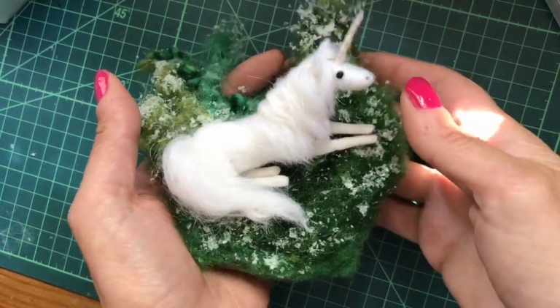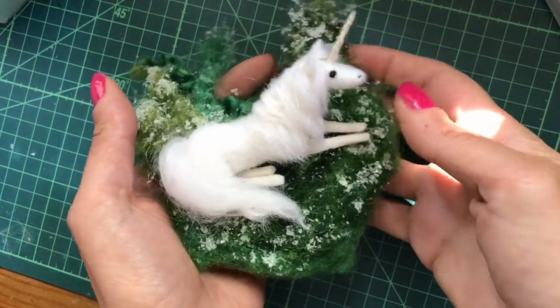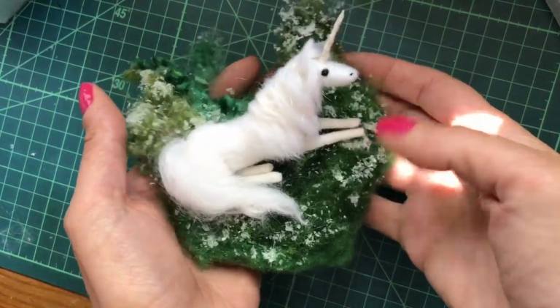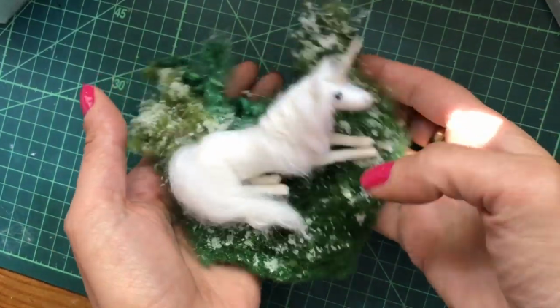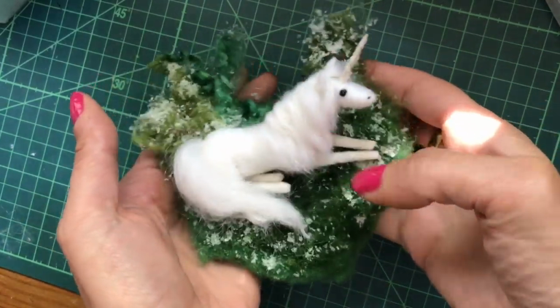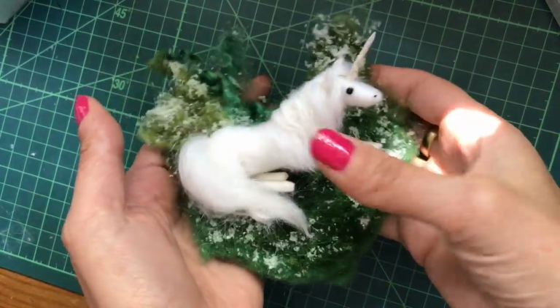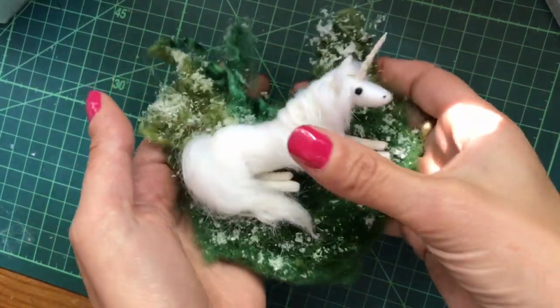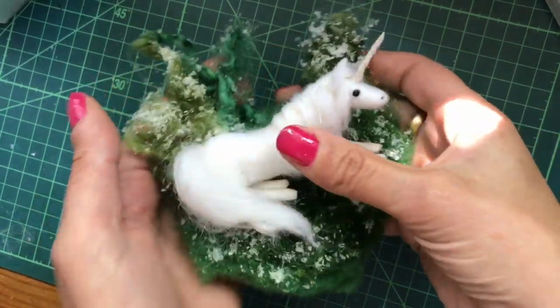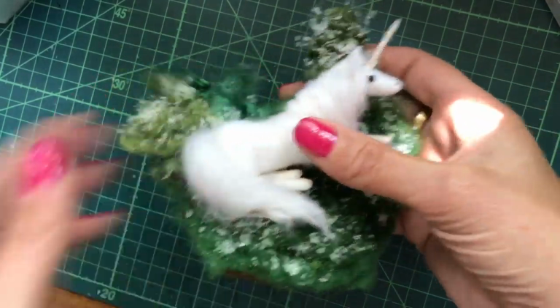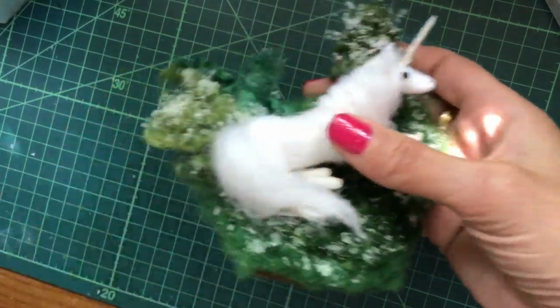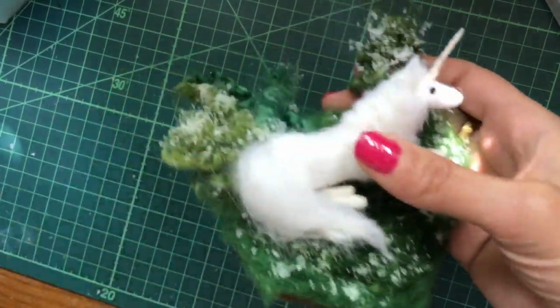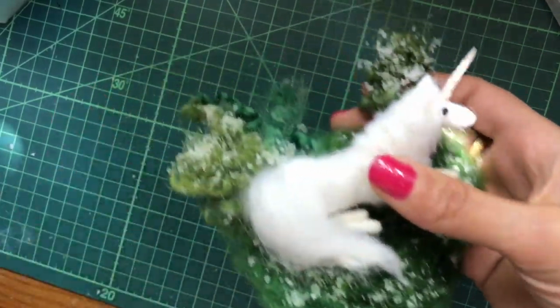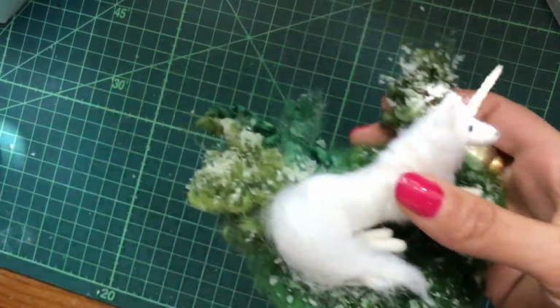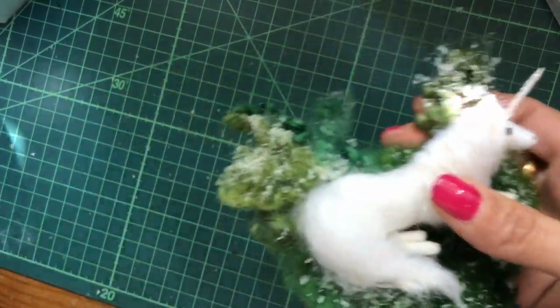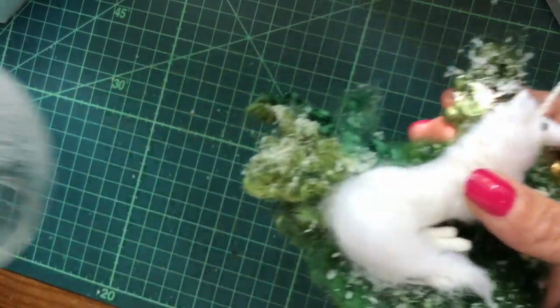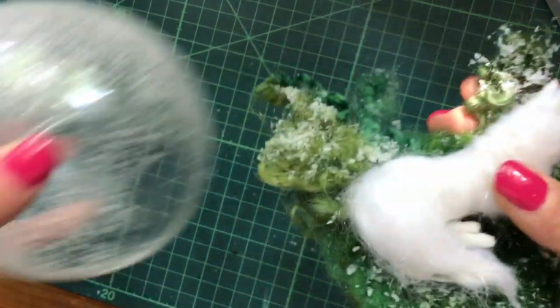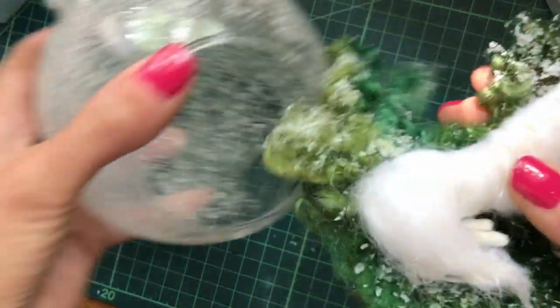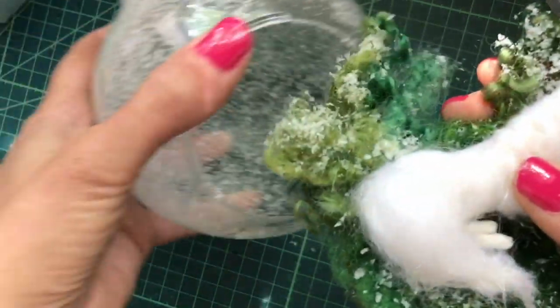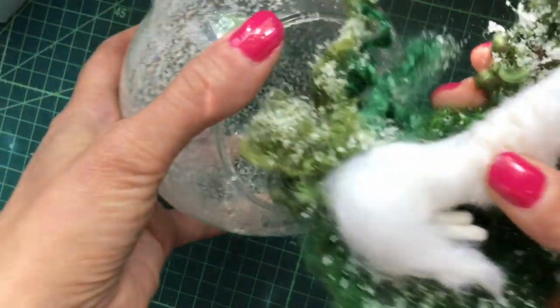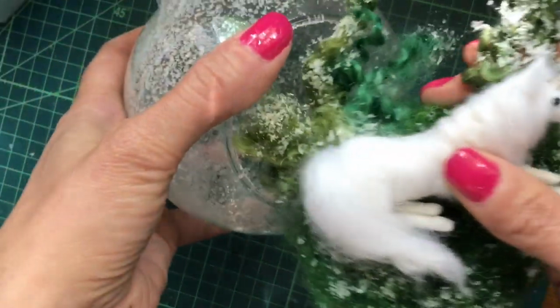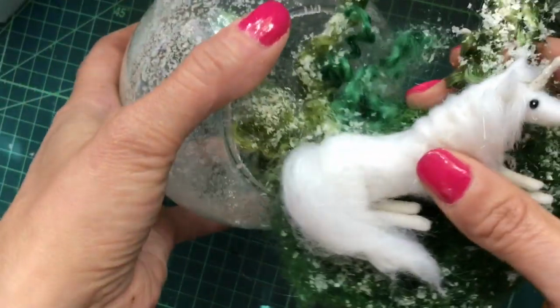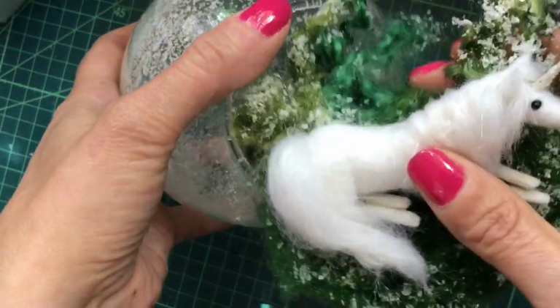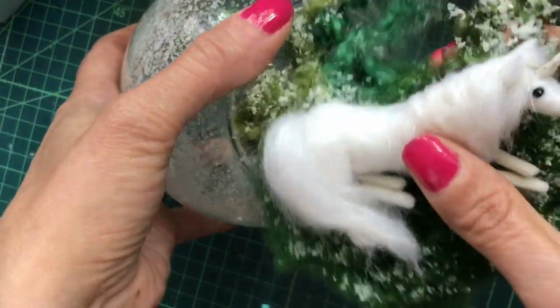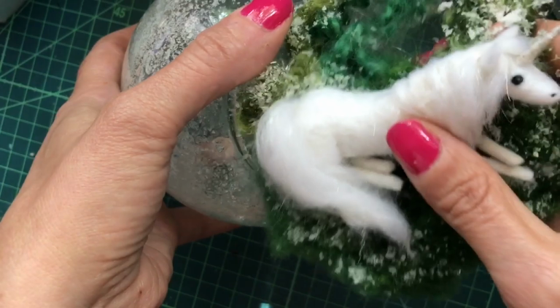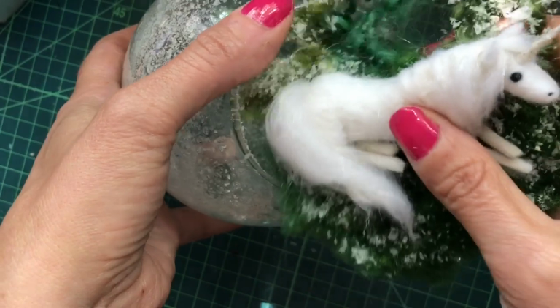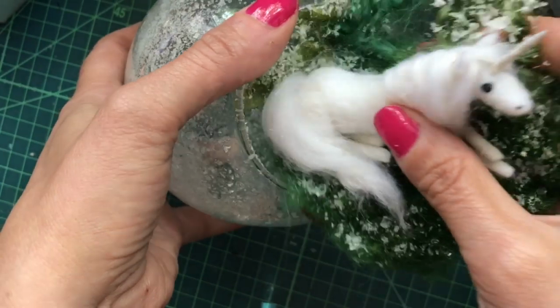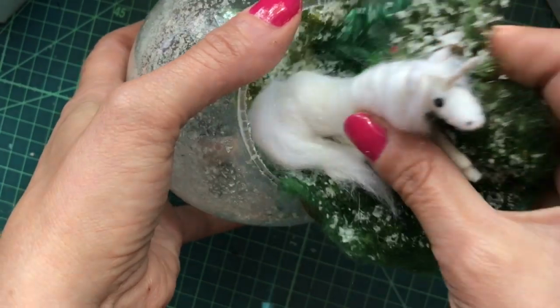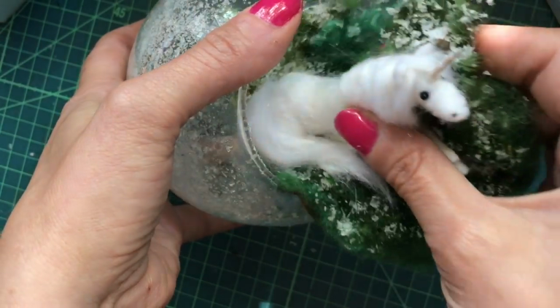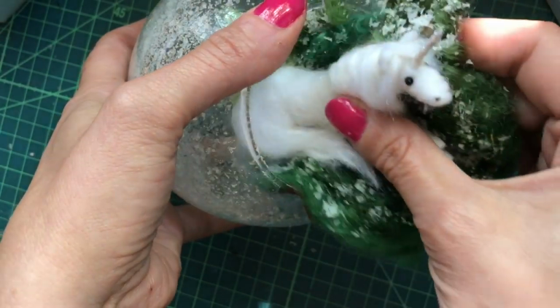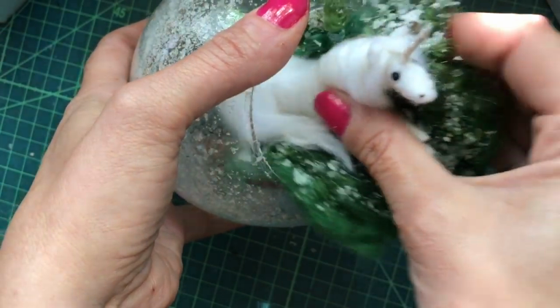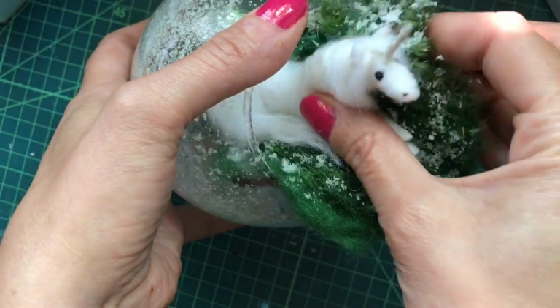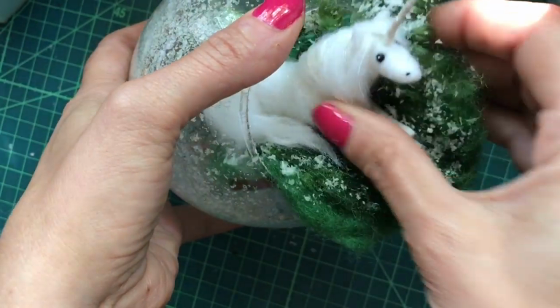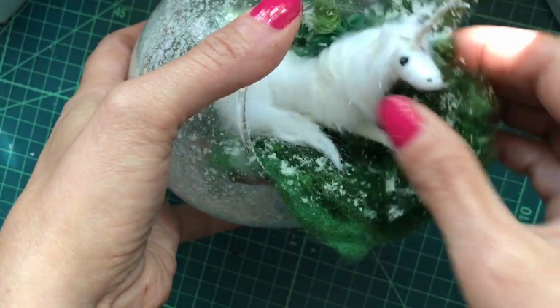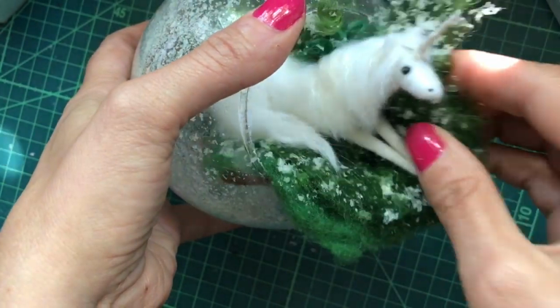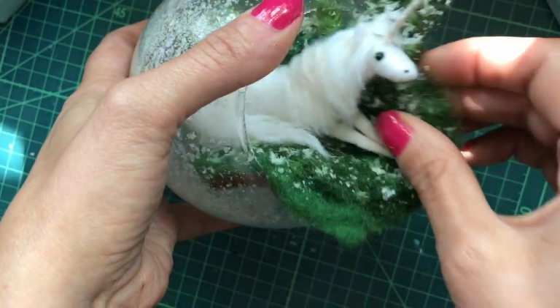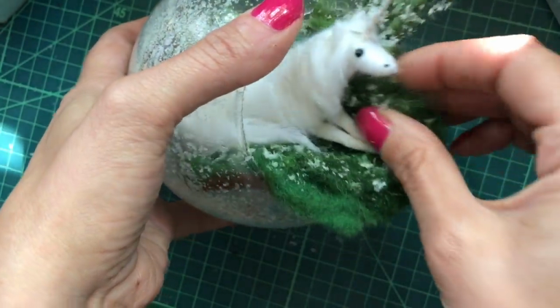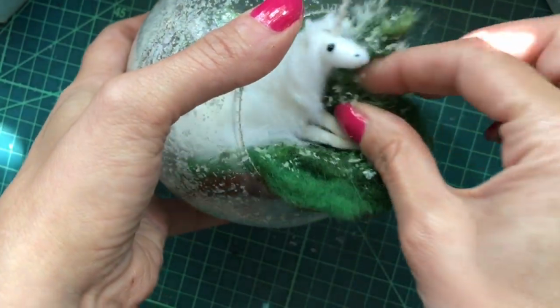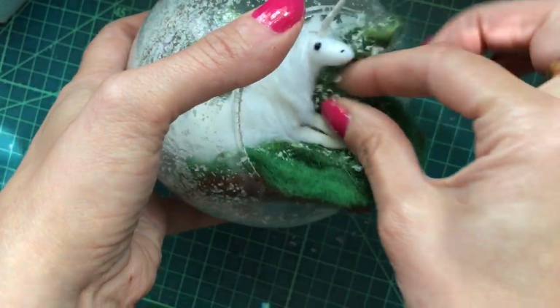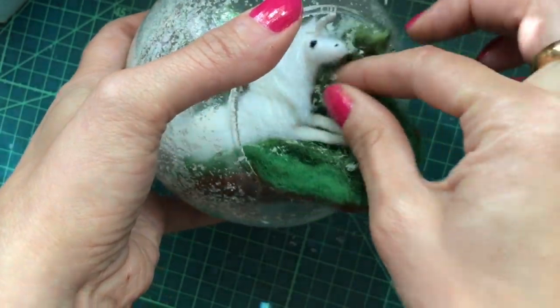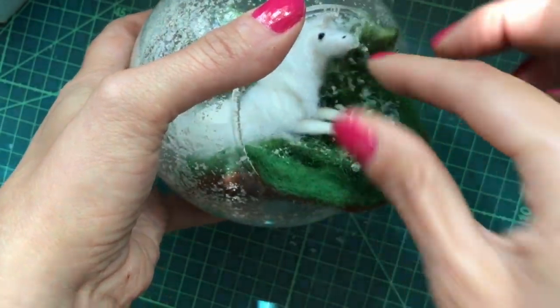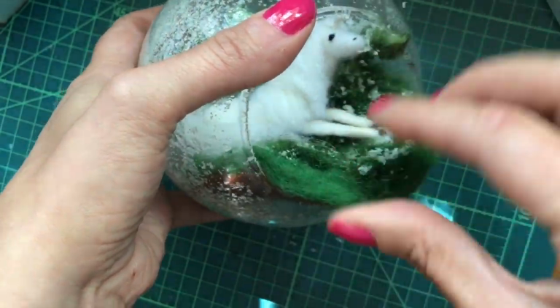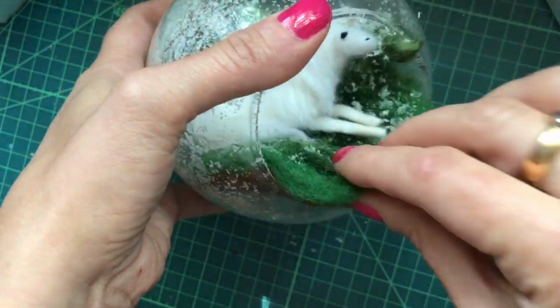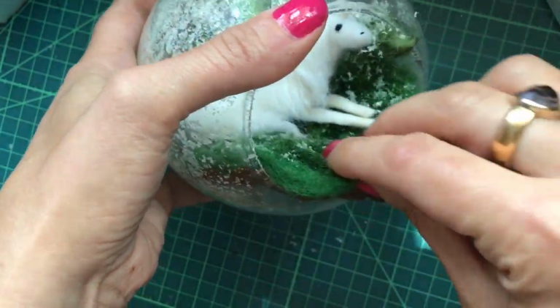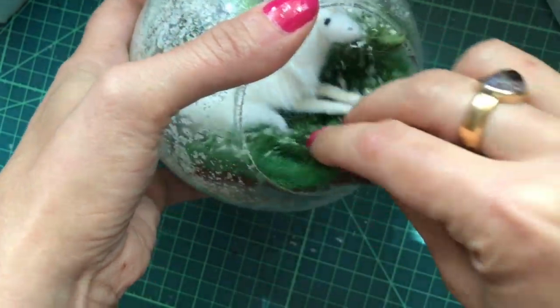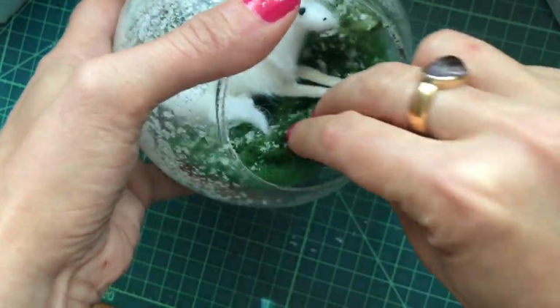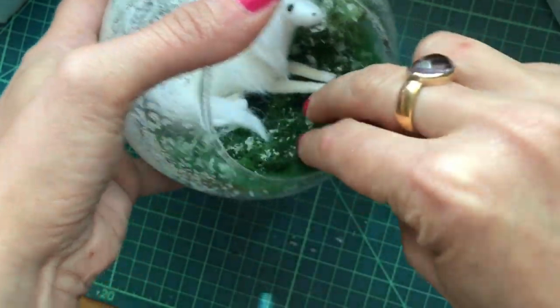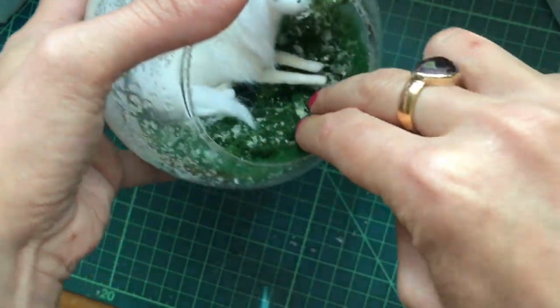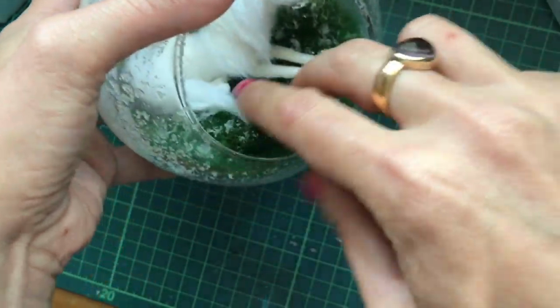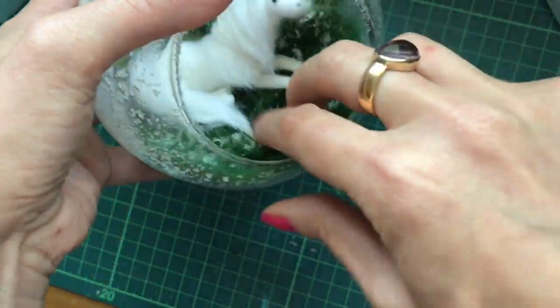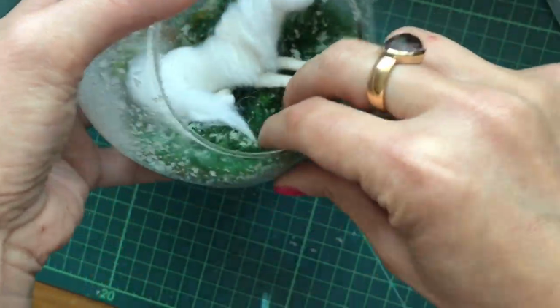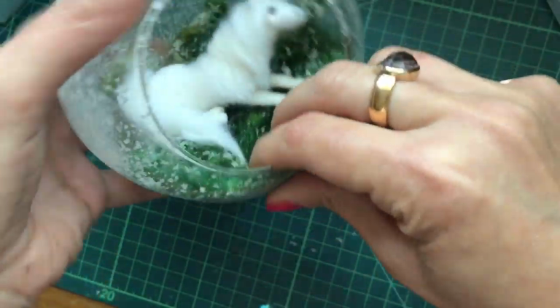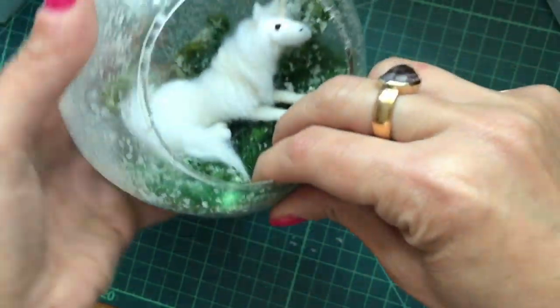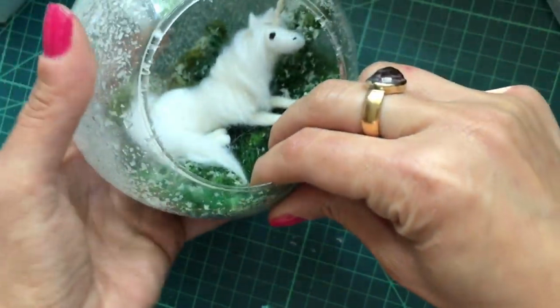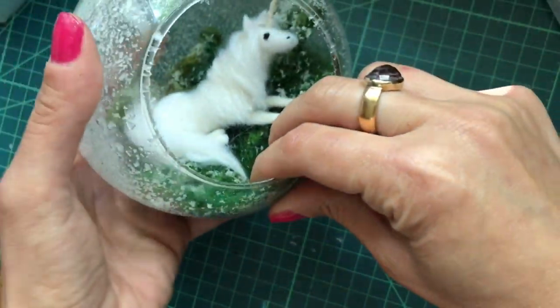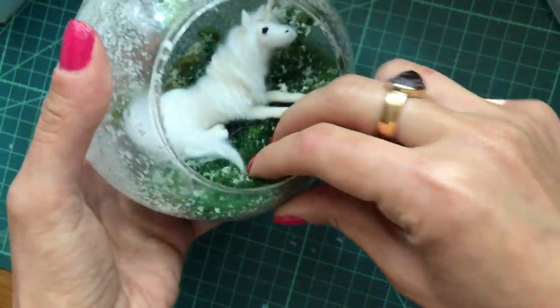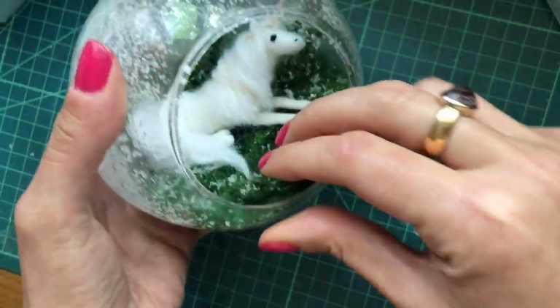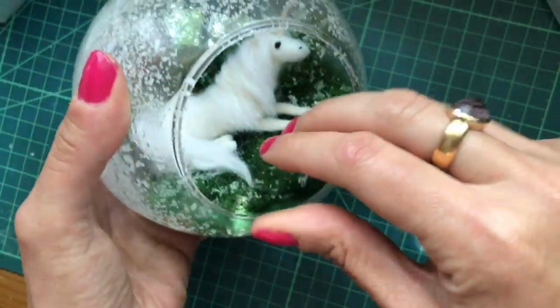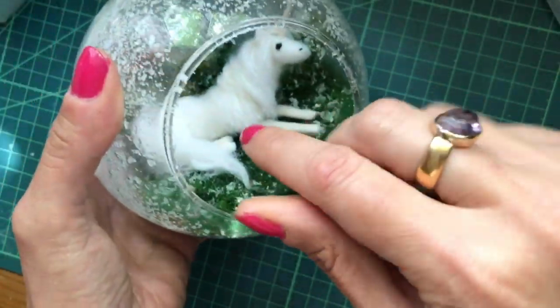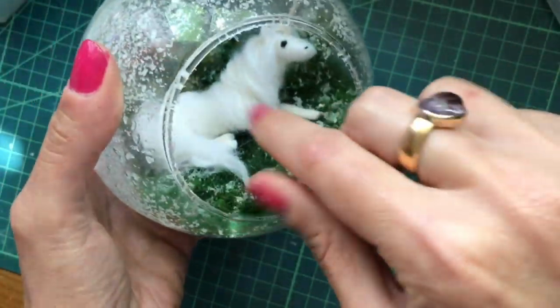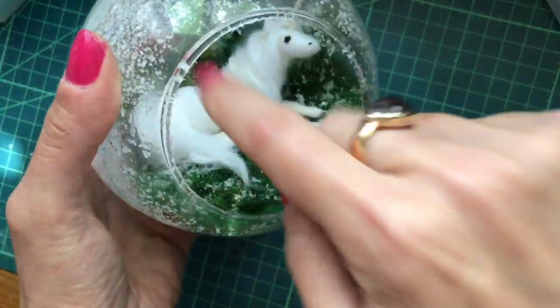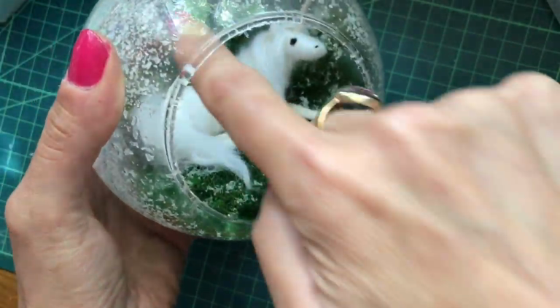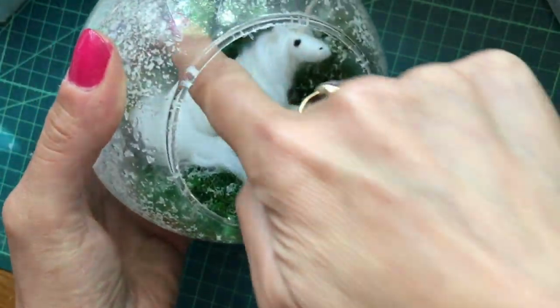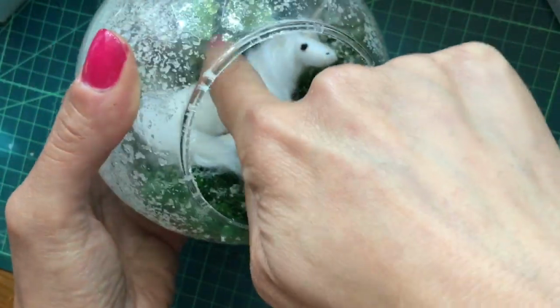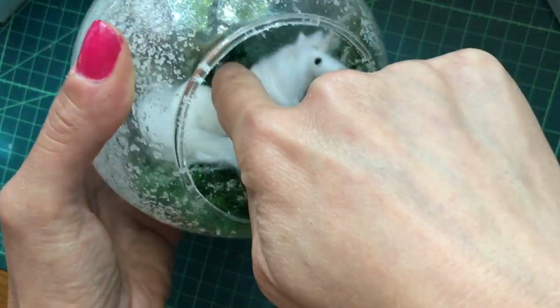And then the last thing we're going to do is just pop our little unicorn into the globe.